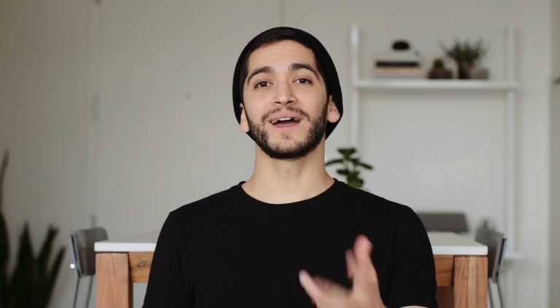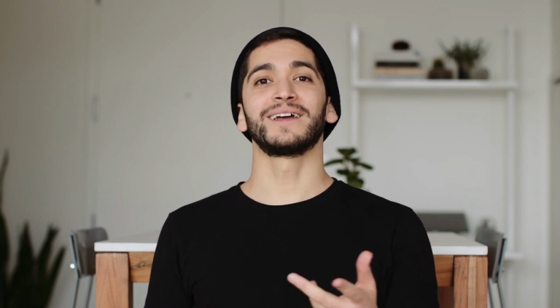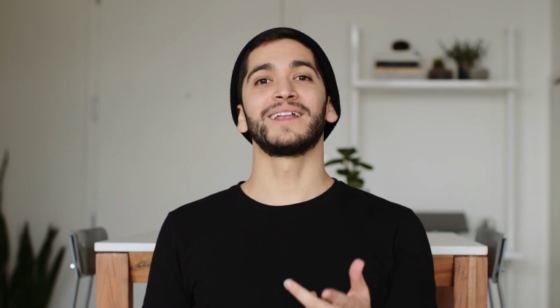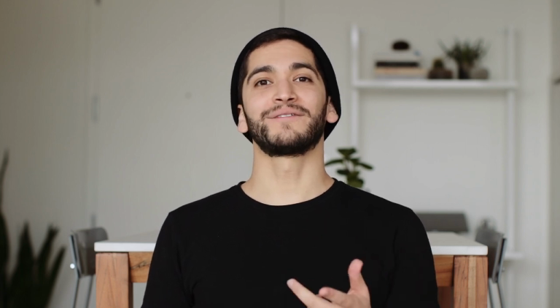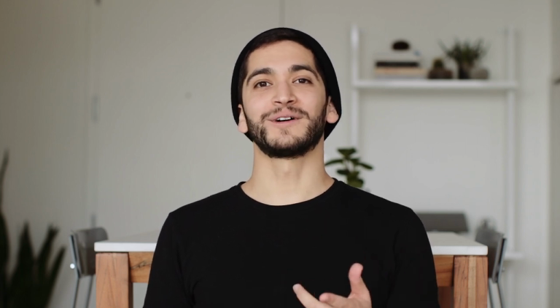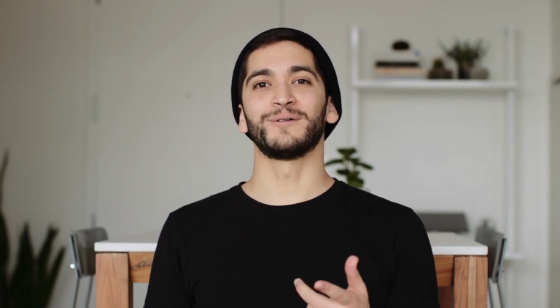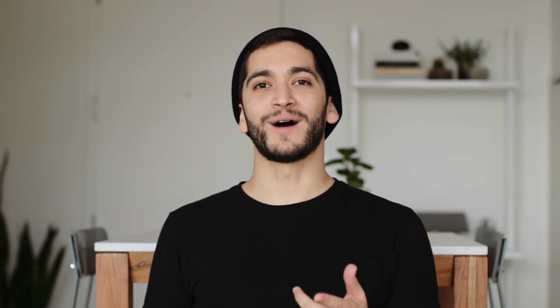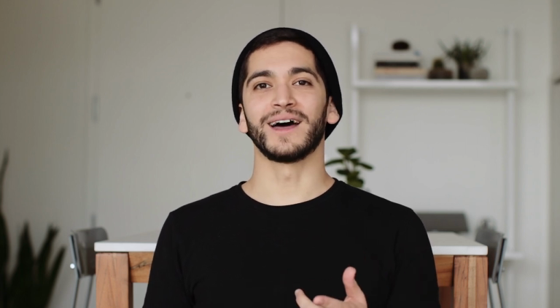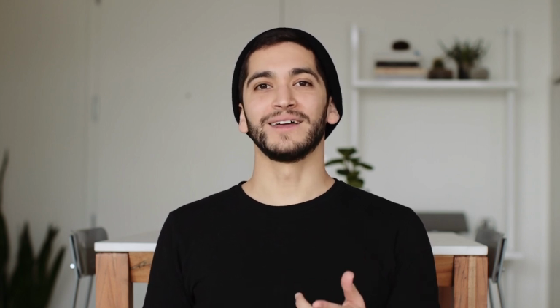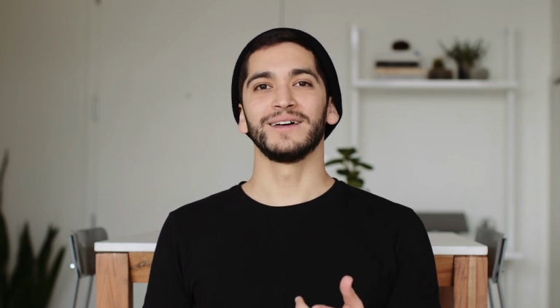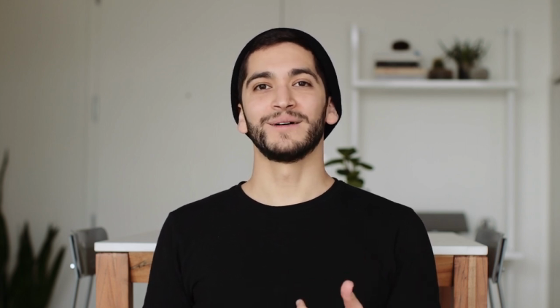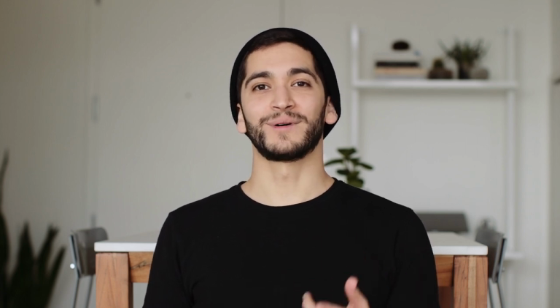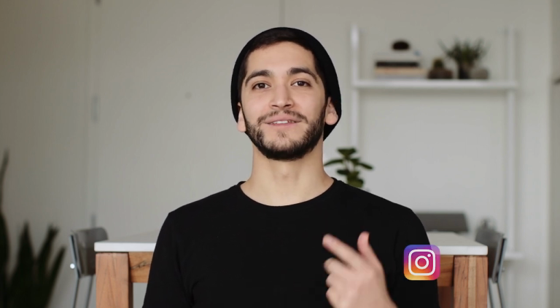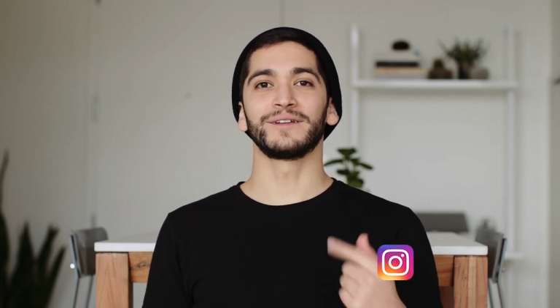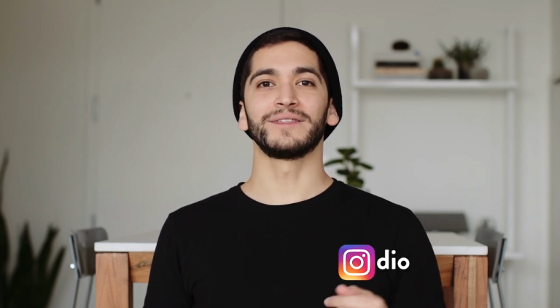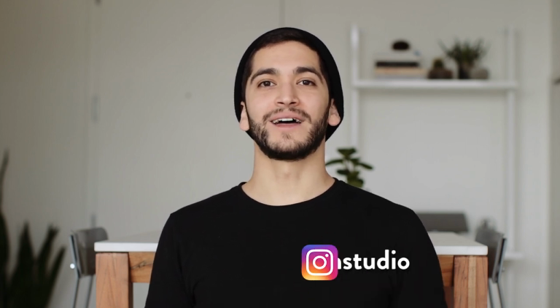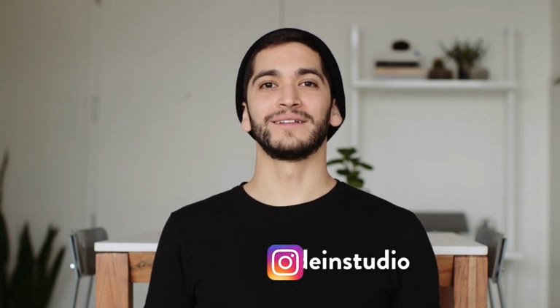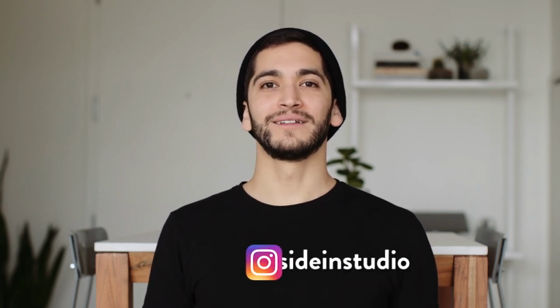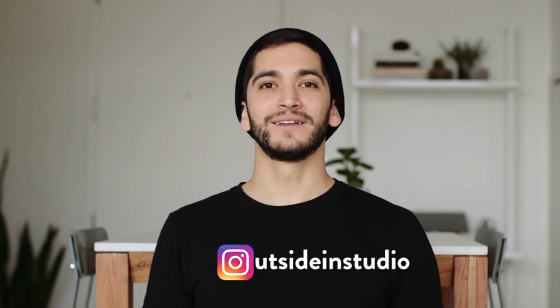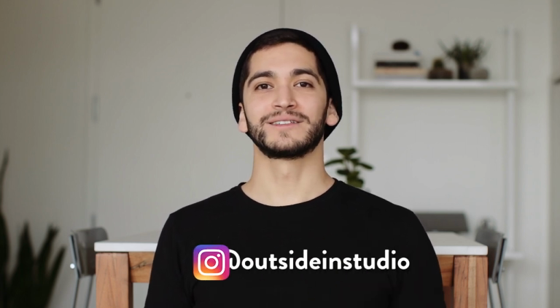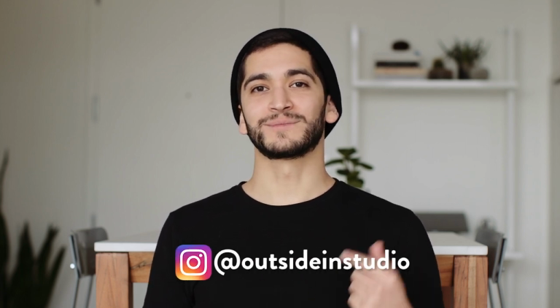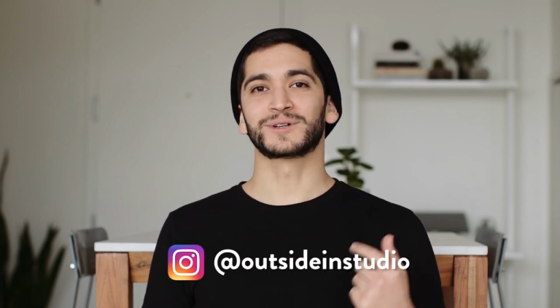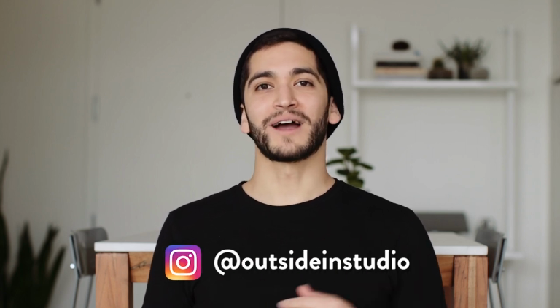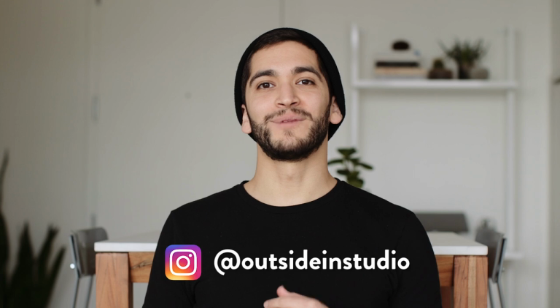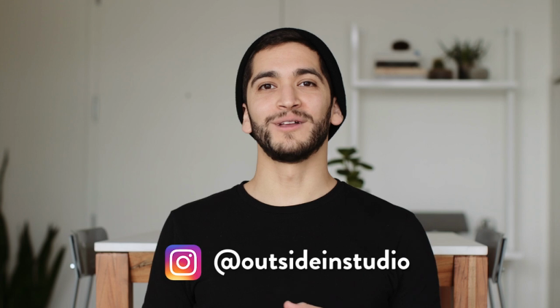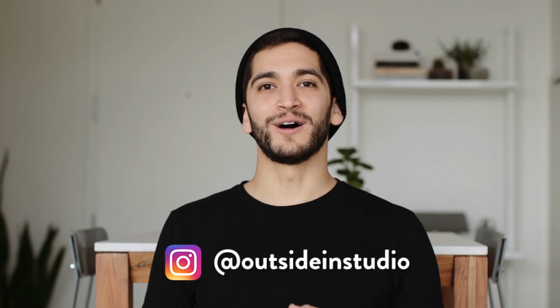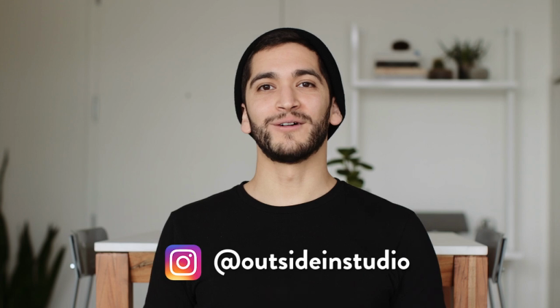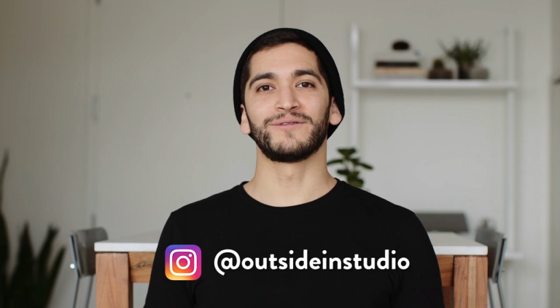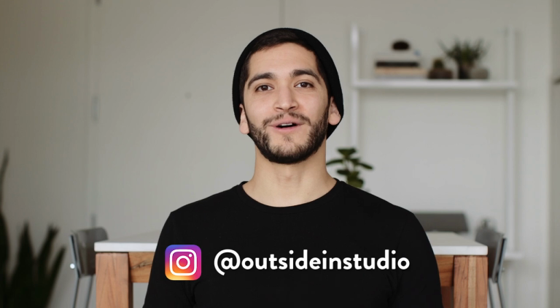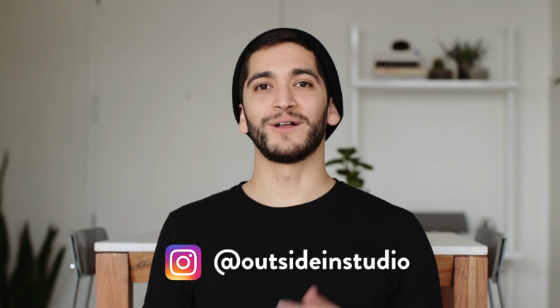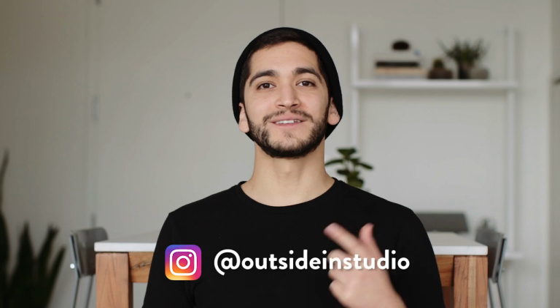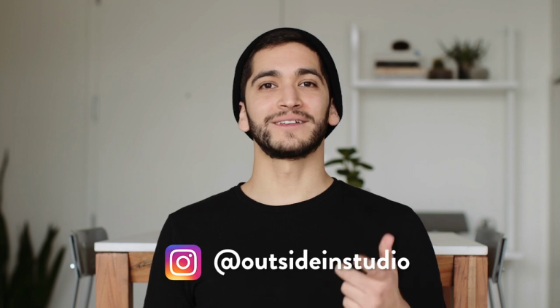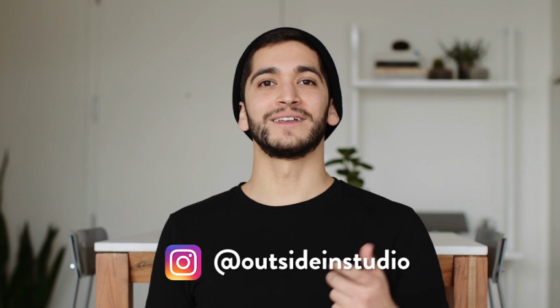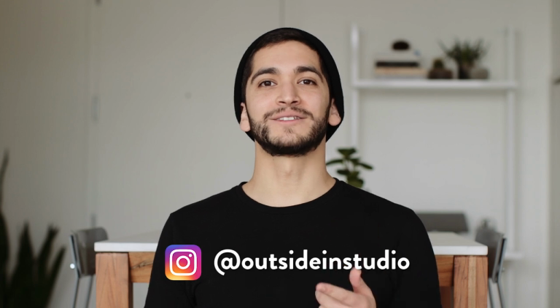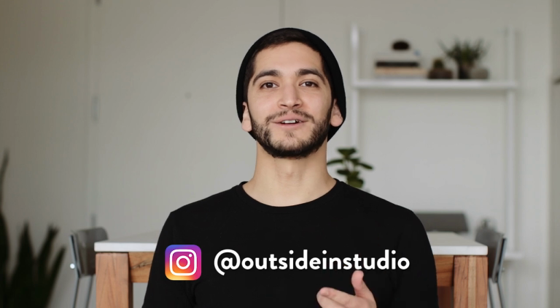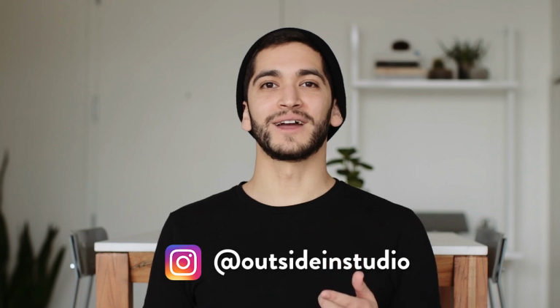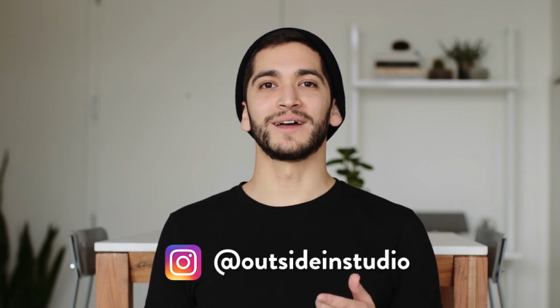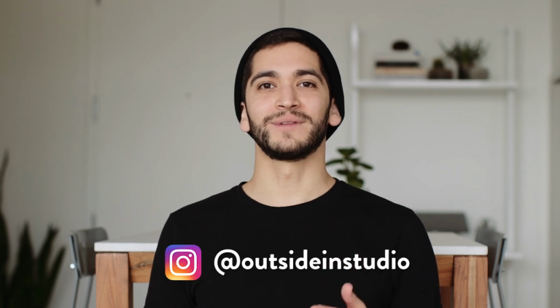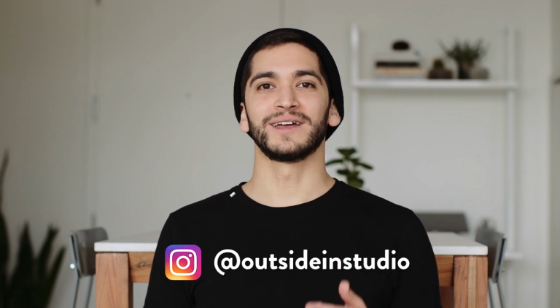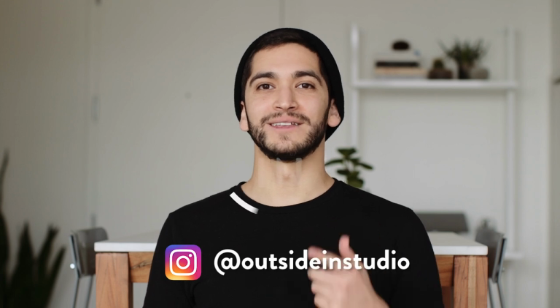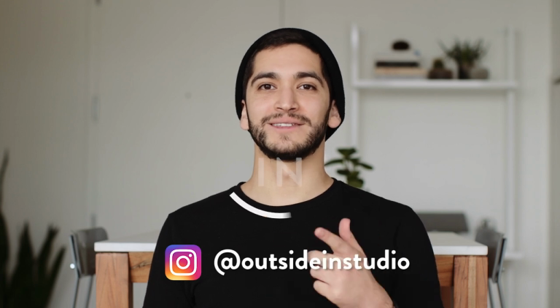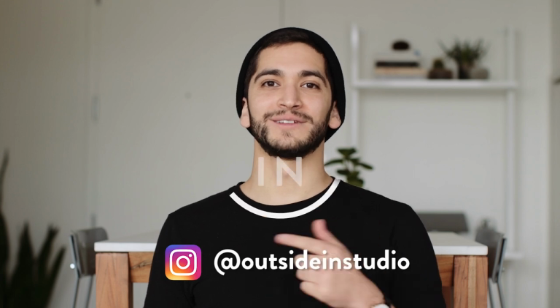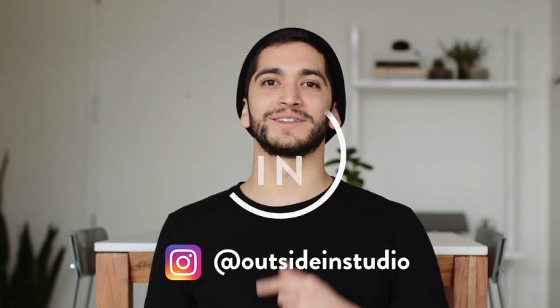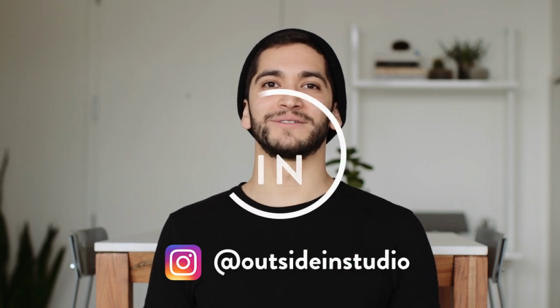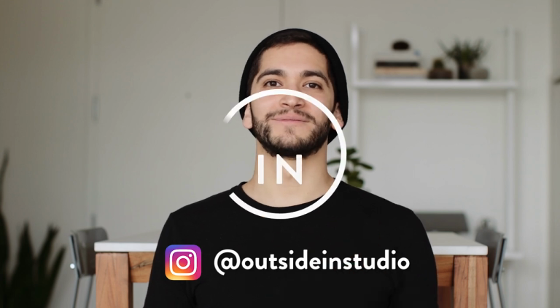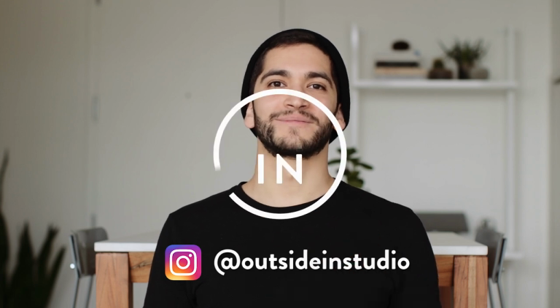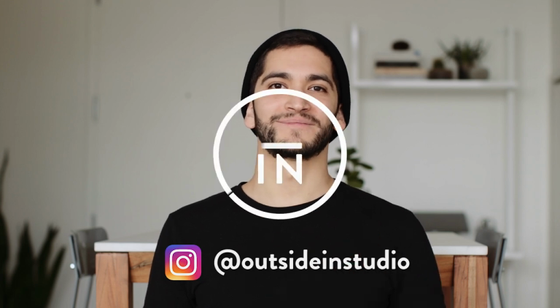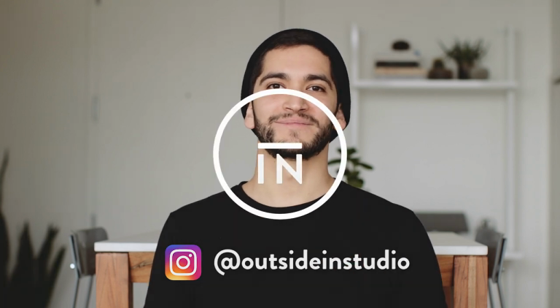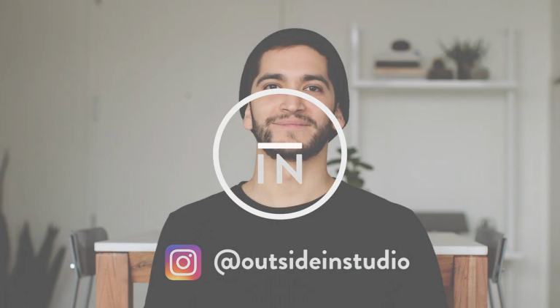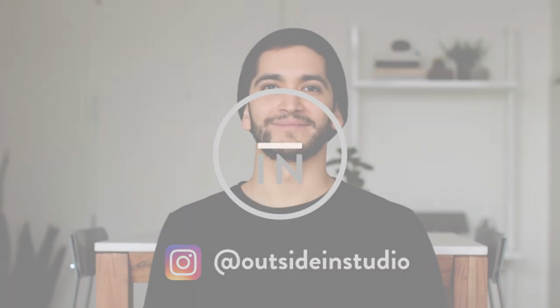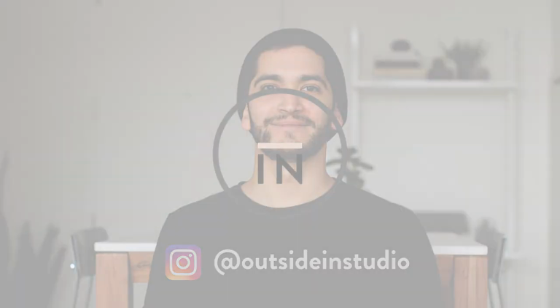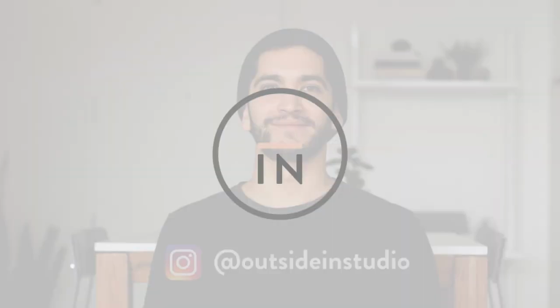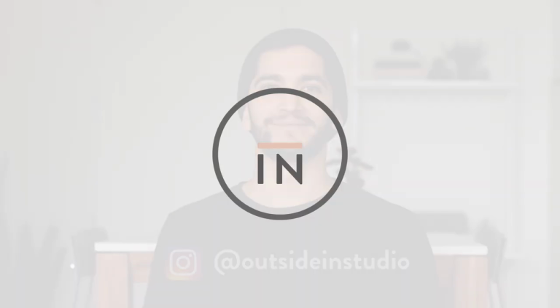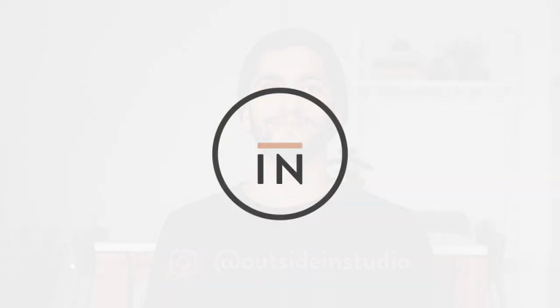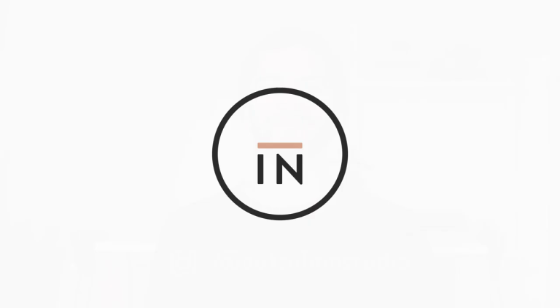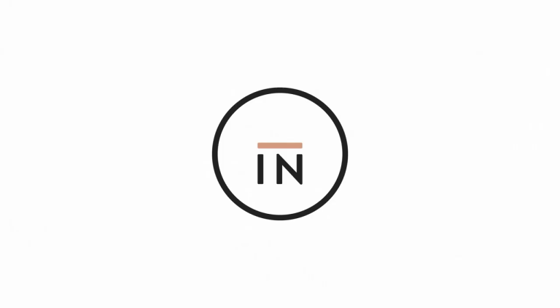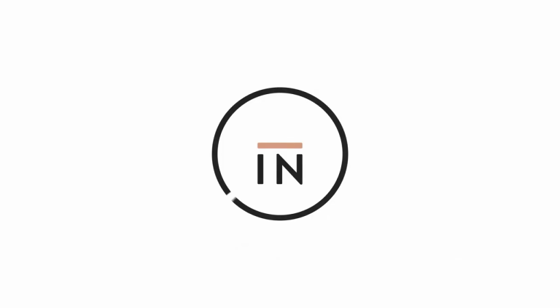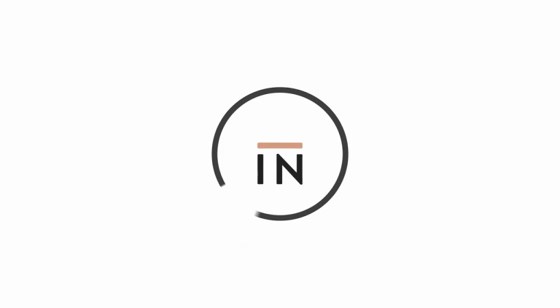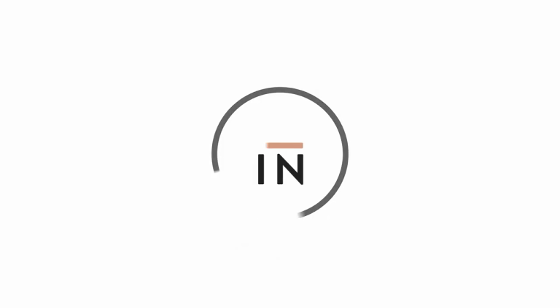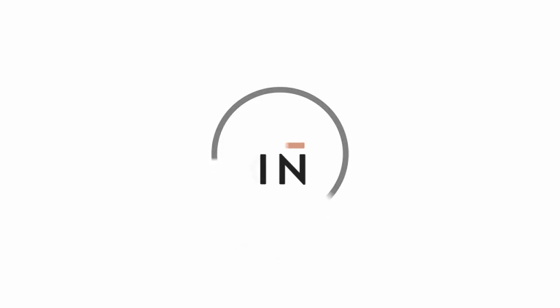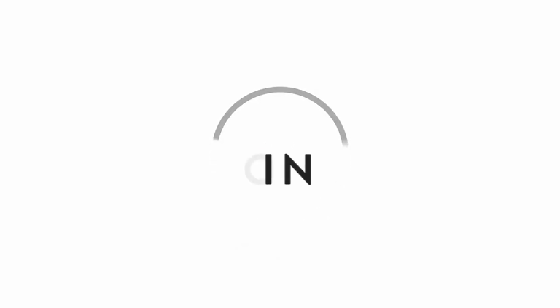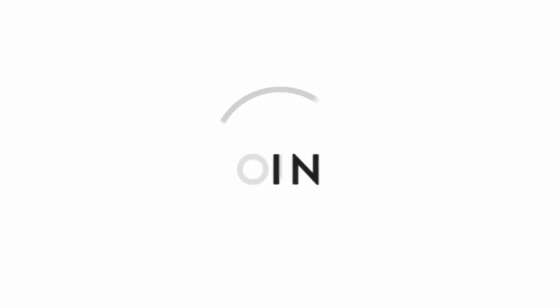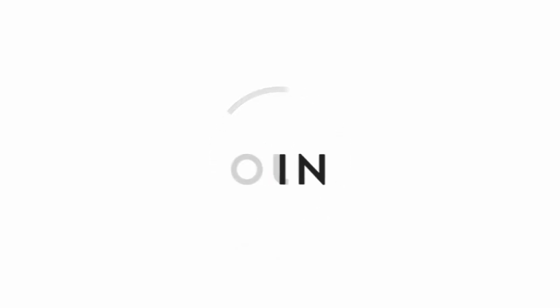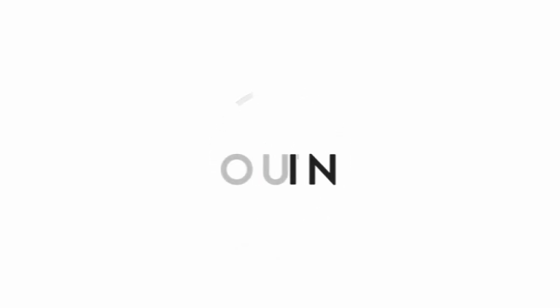We'll check back in after Hawaii. Until then, subscribe below, follow us on Instagram, and we'll see you soon.